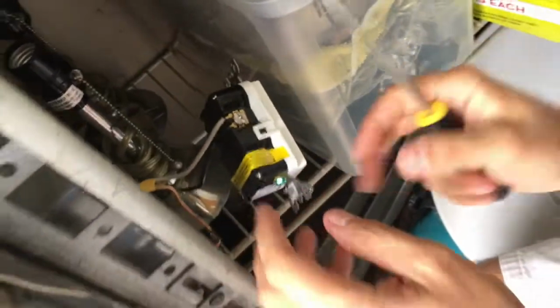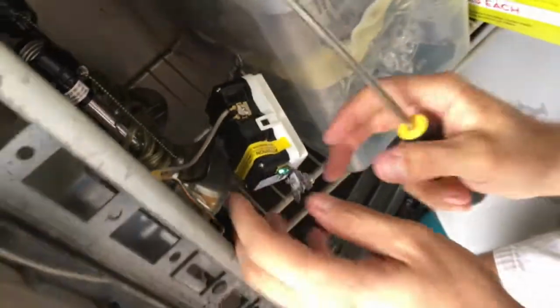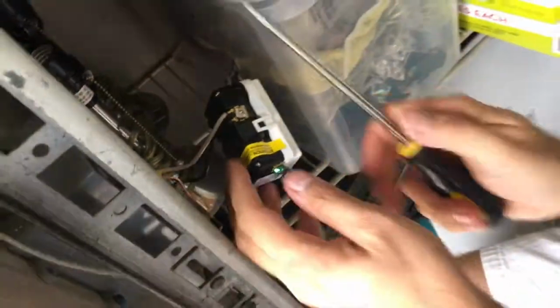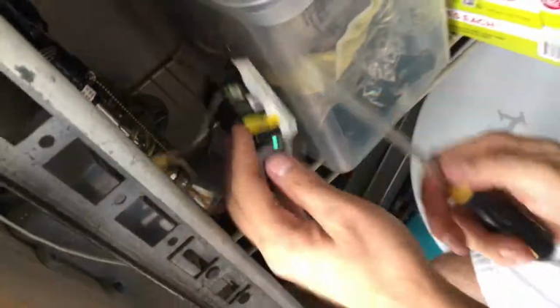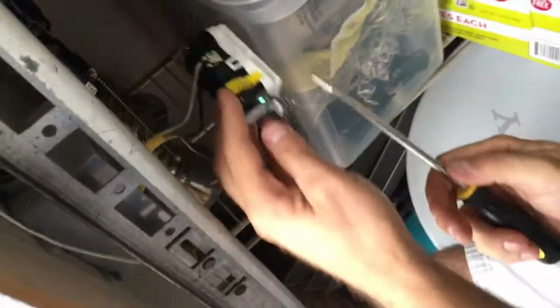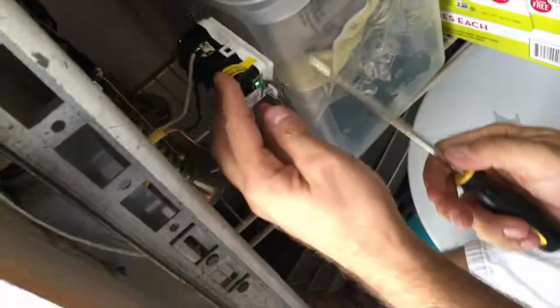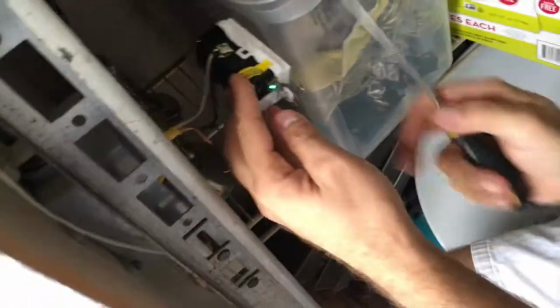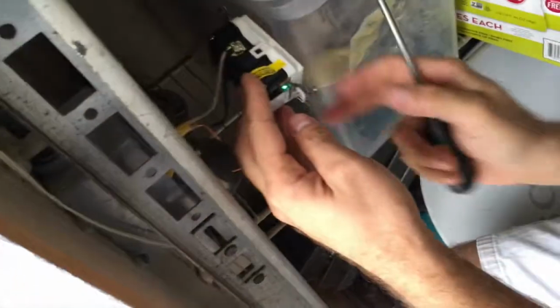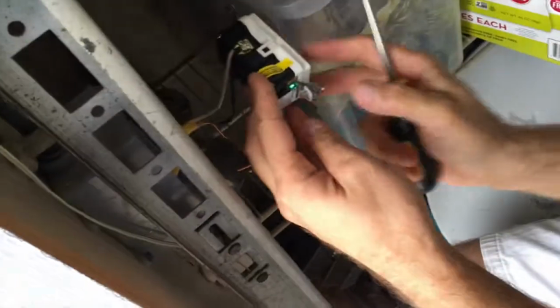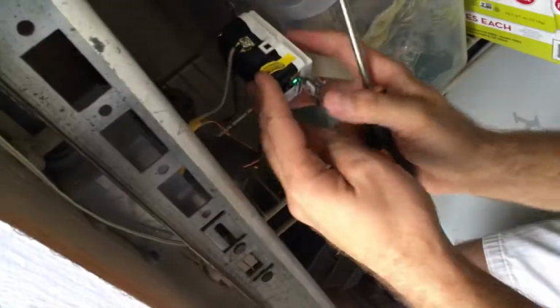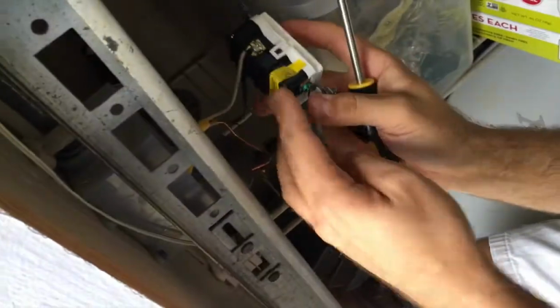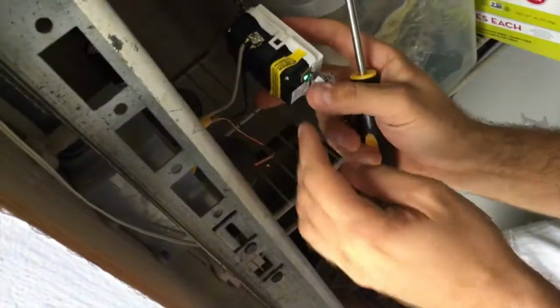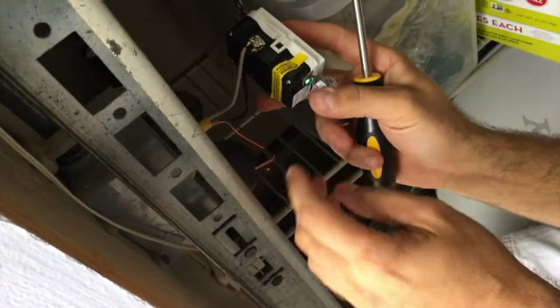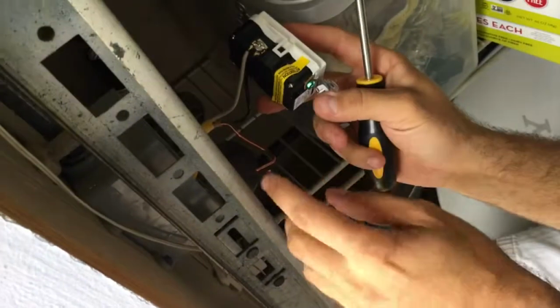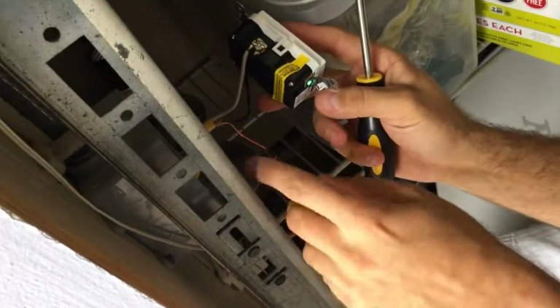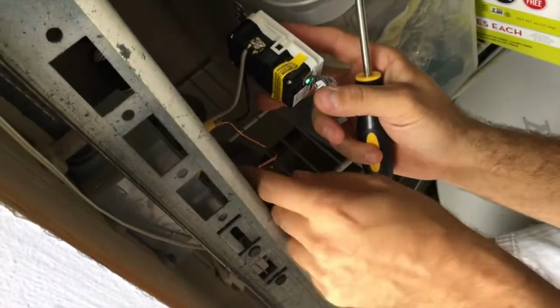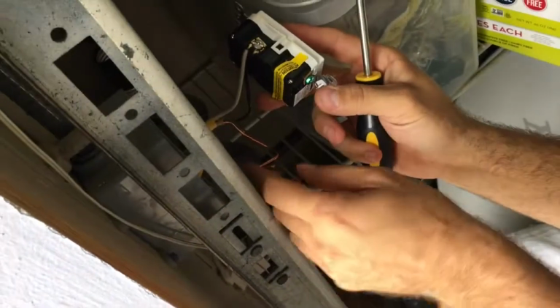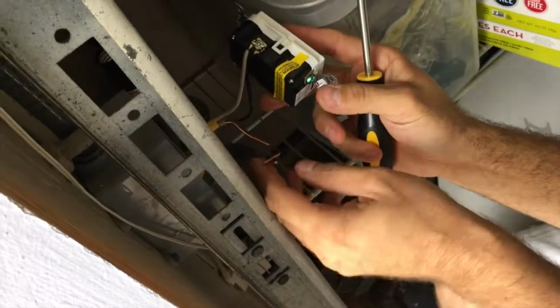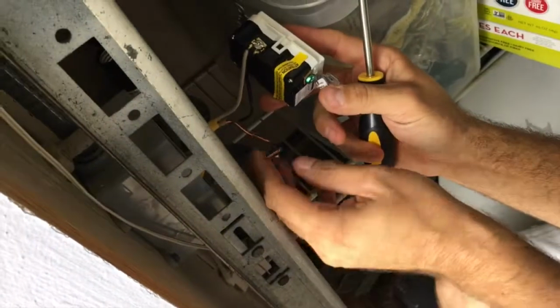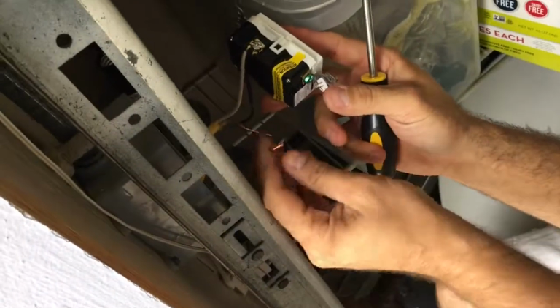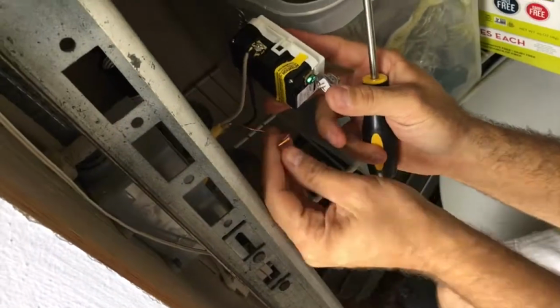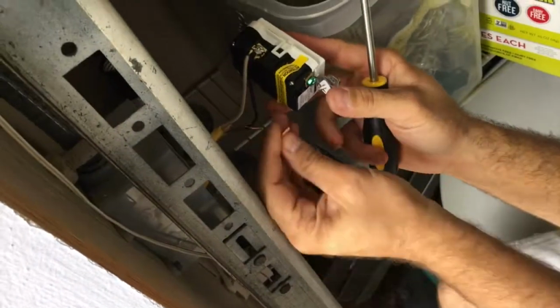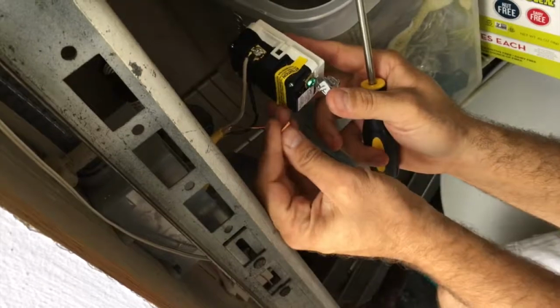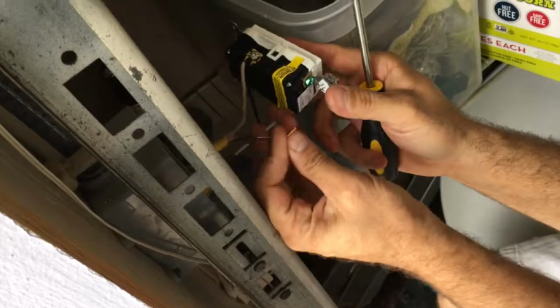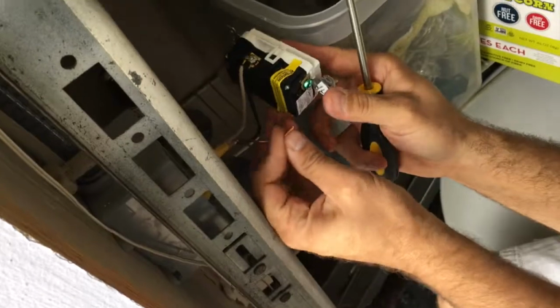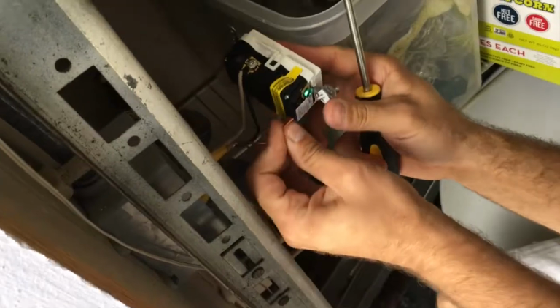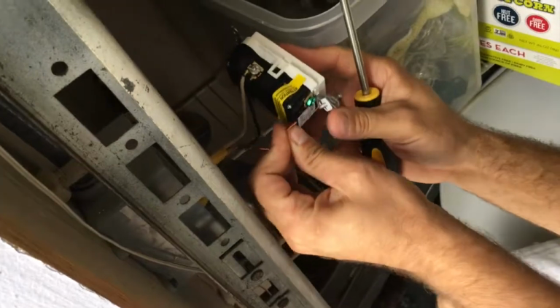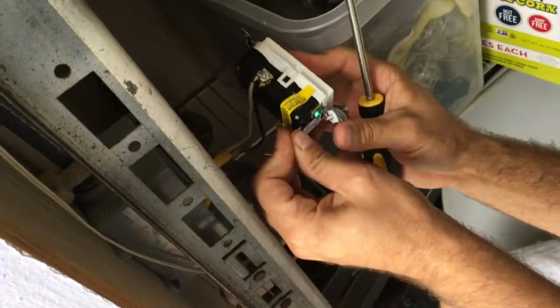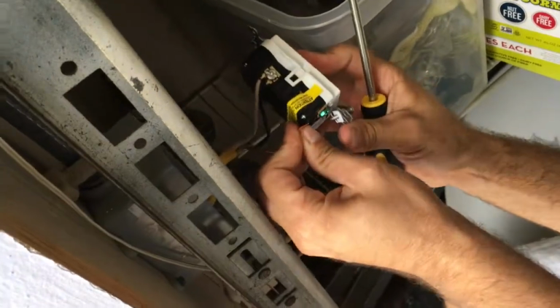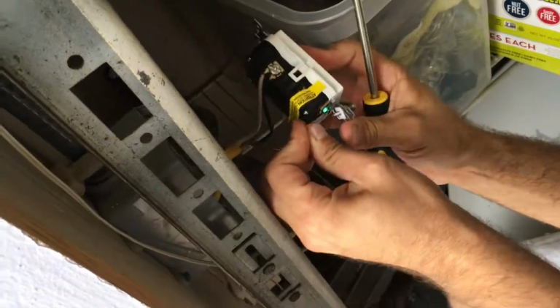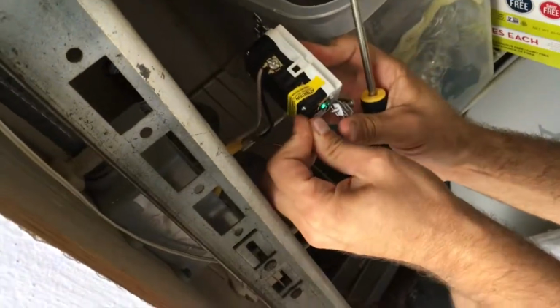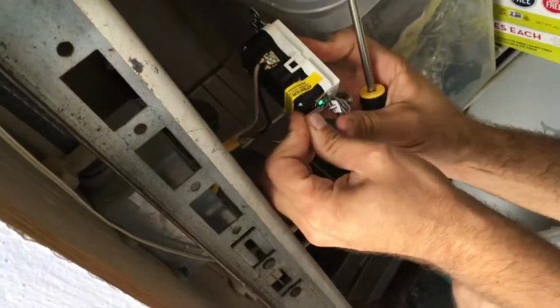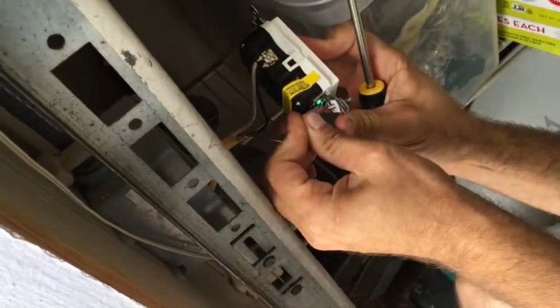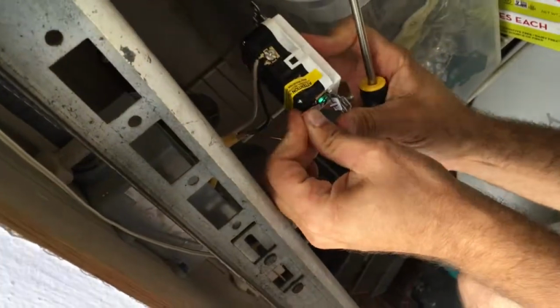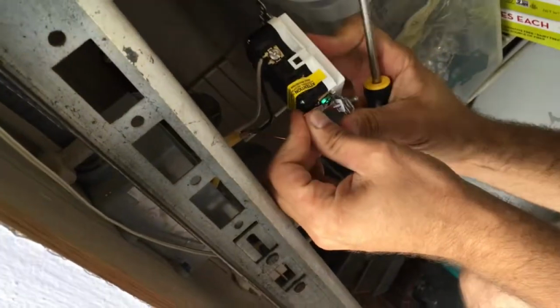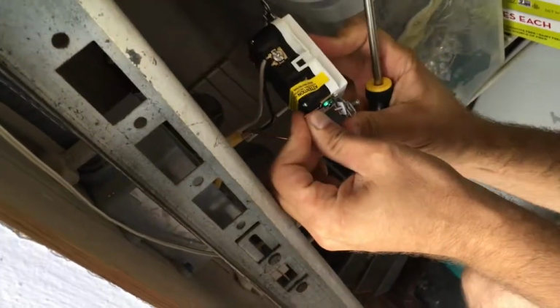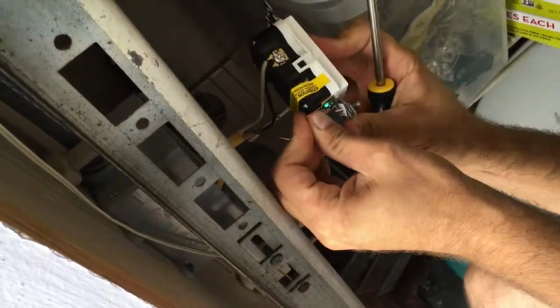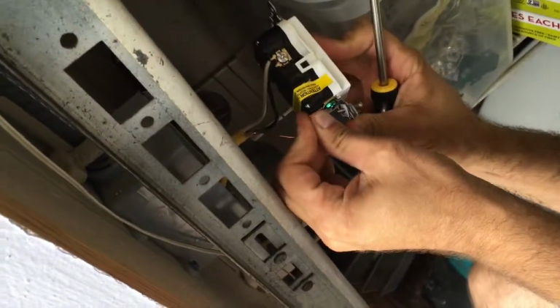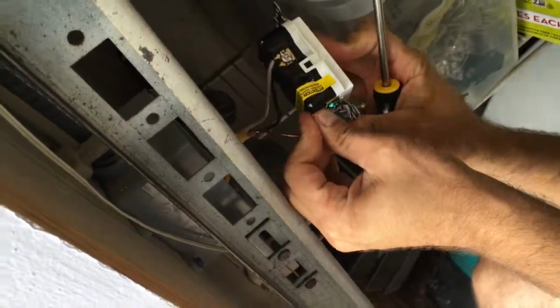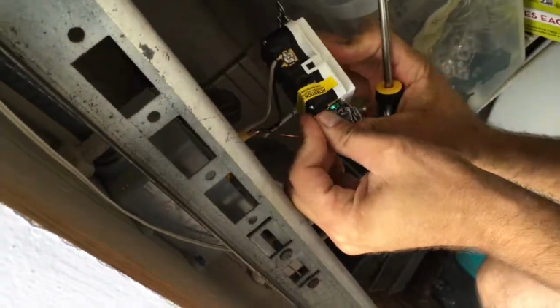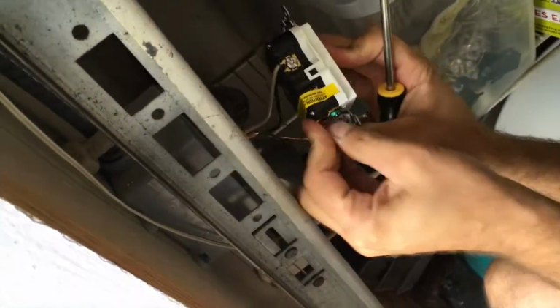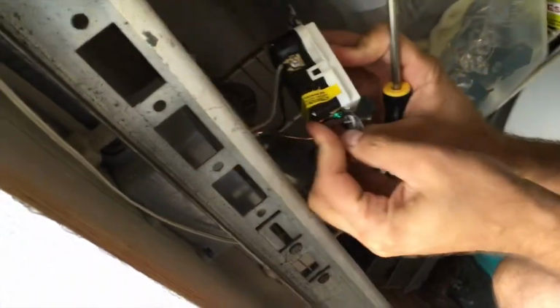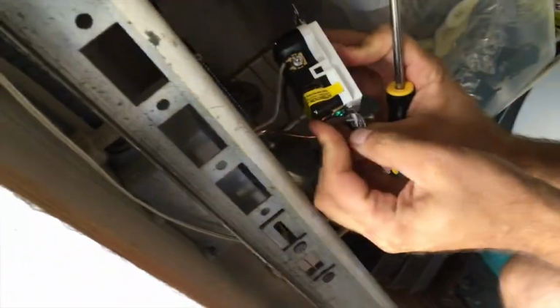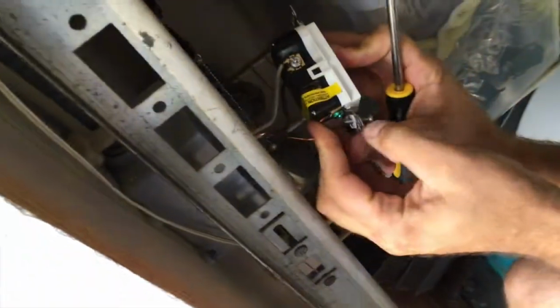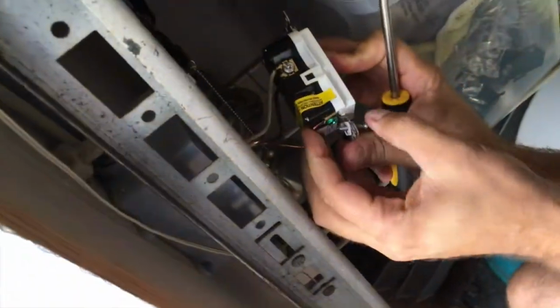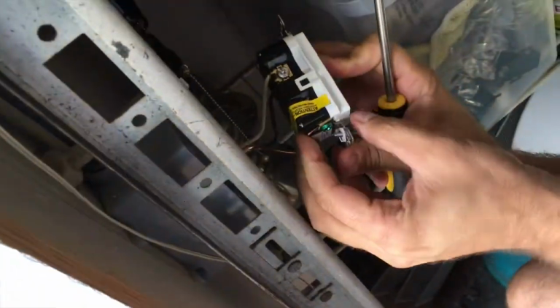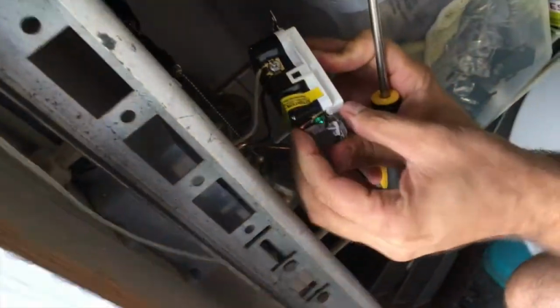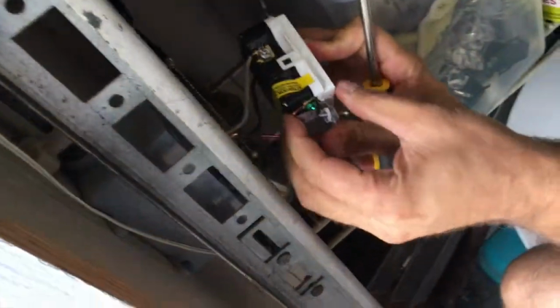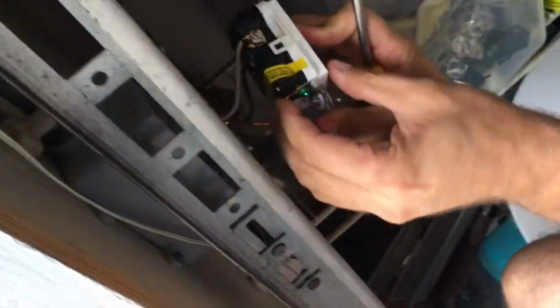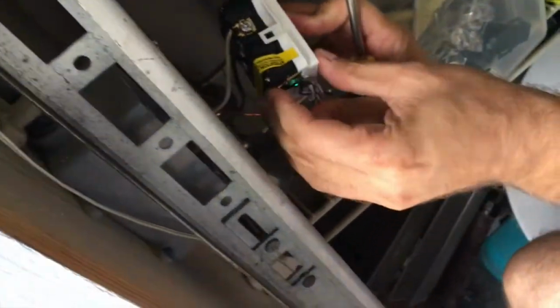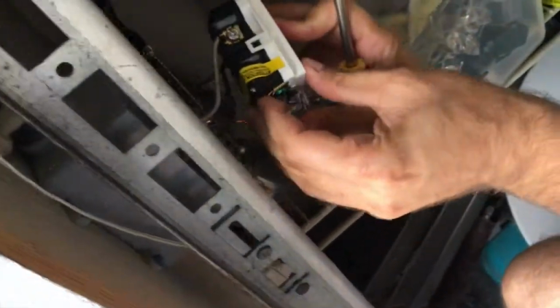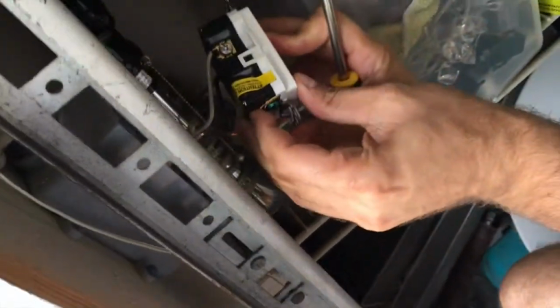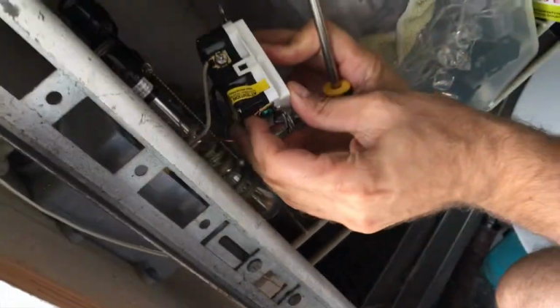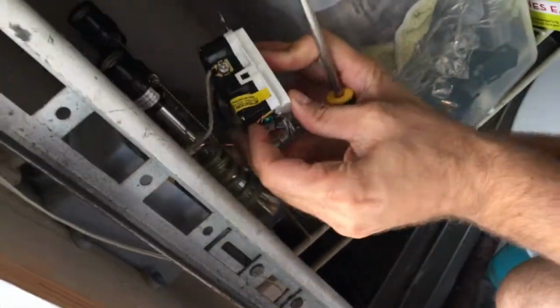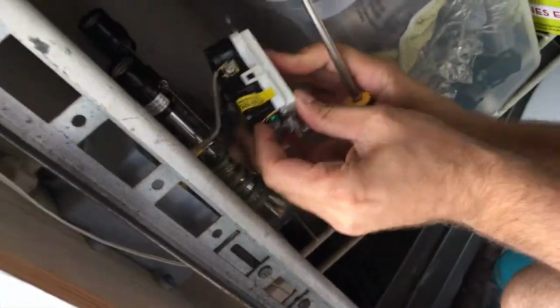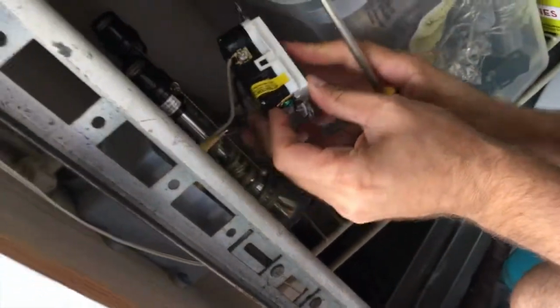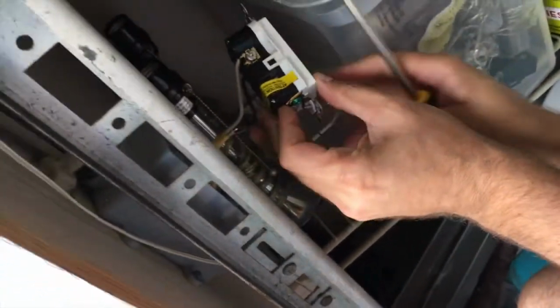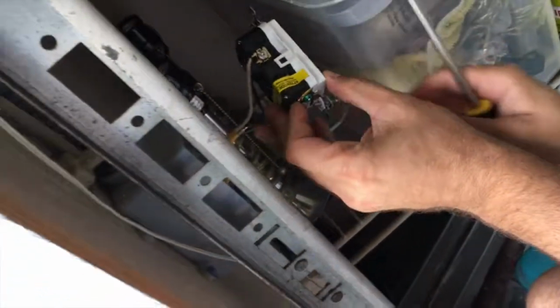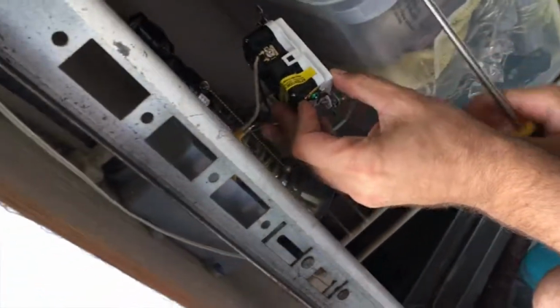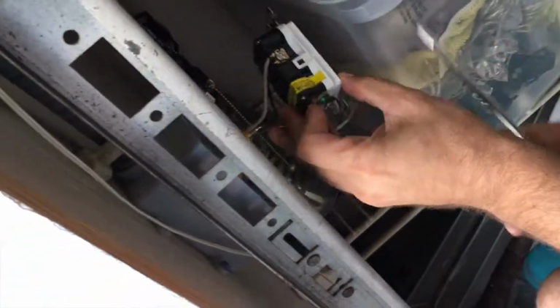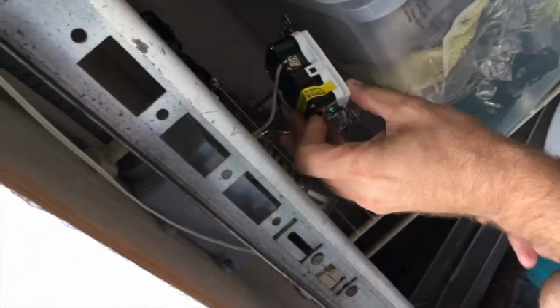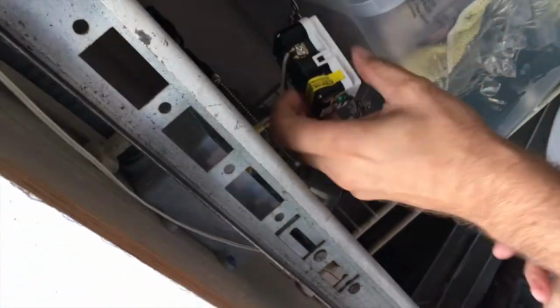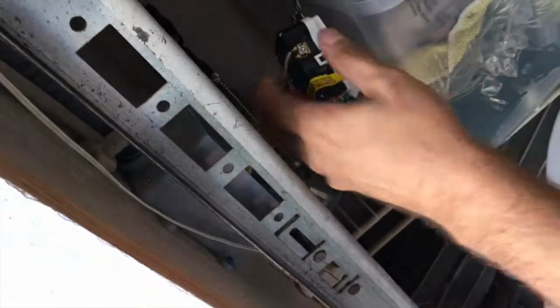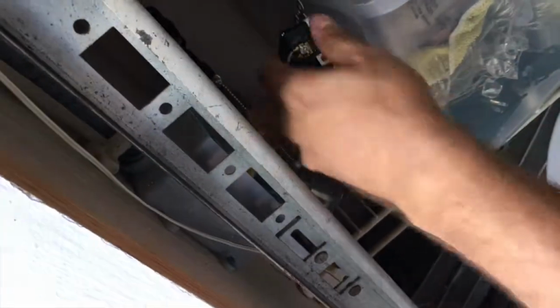Now we're gonna put the ground down. Looking good.